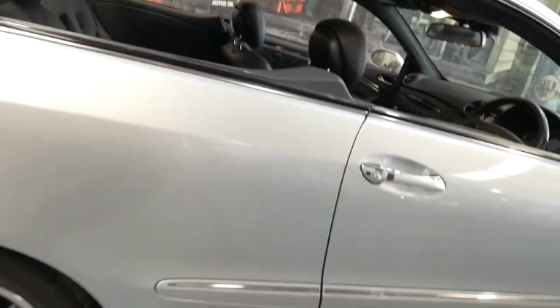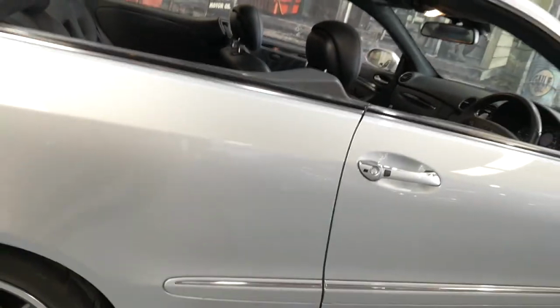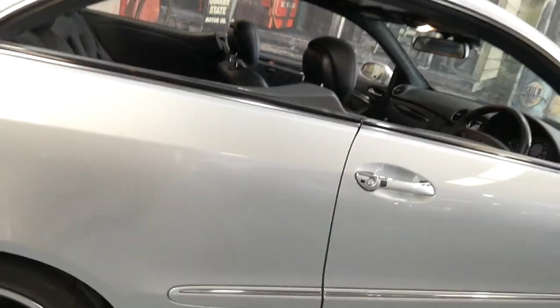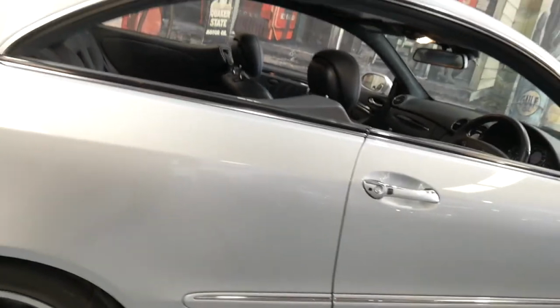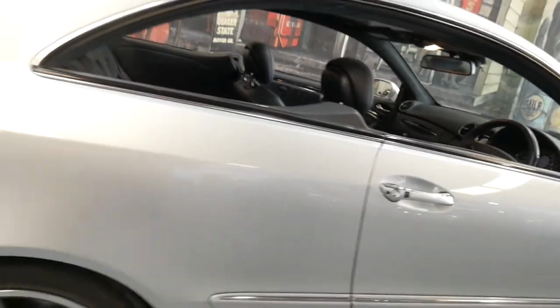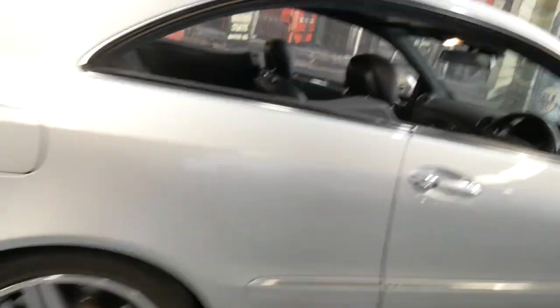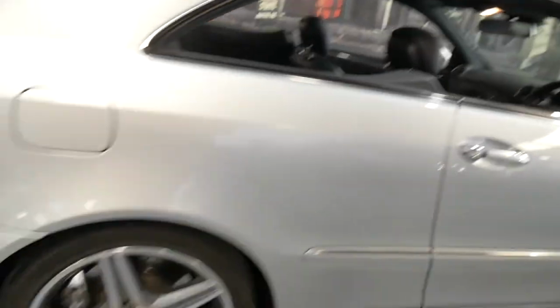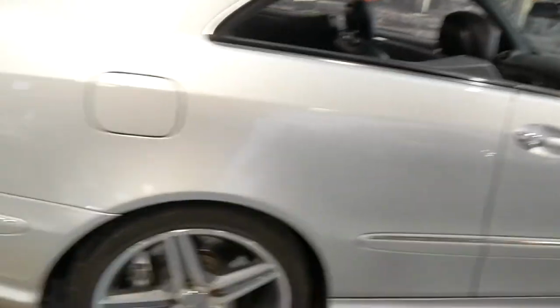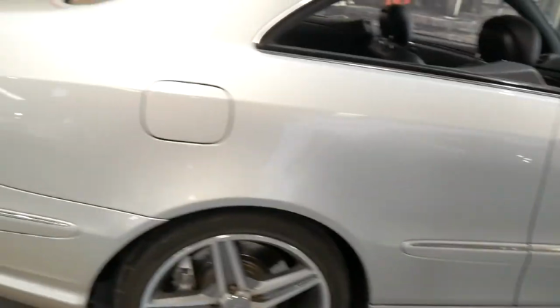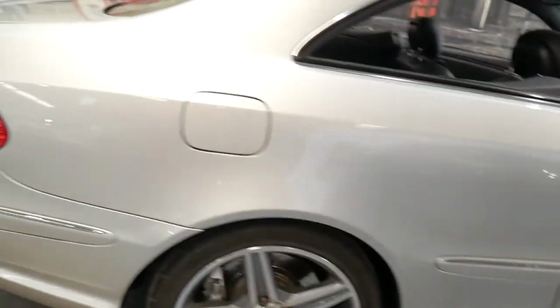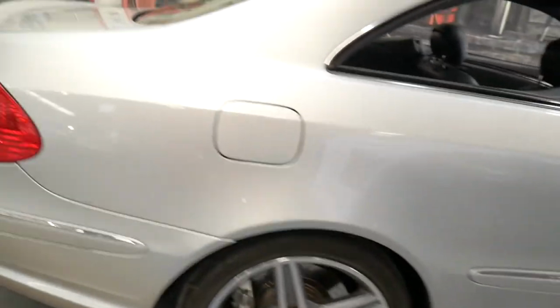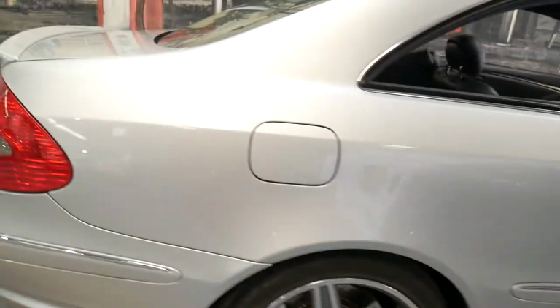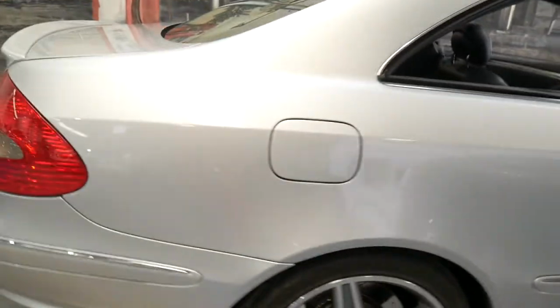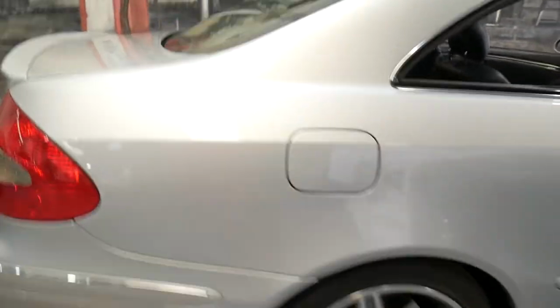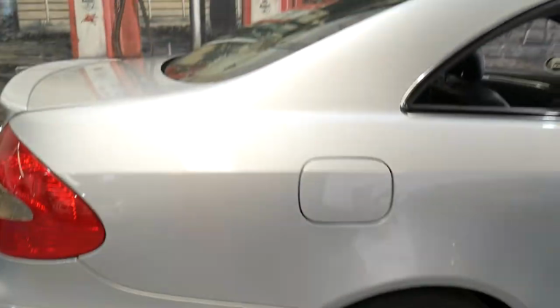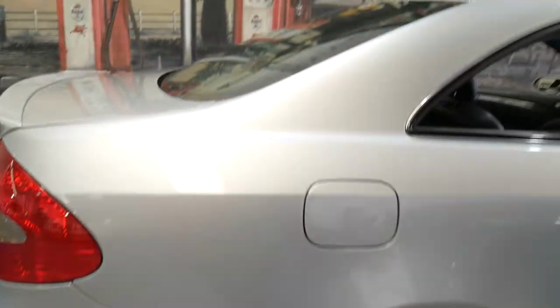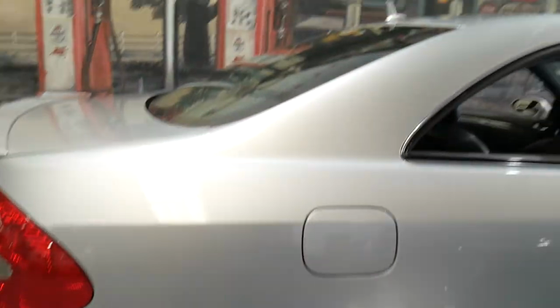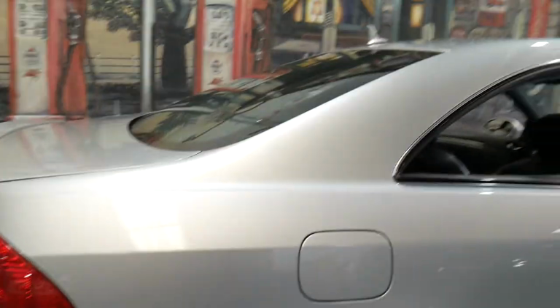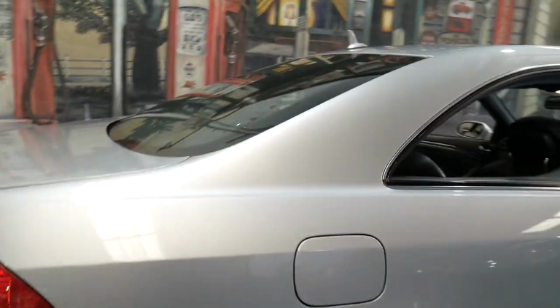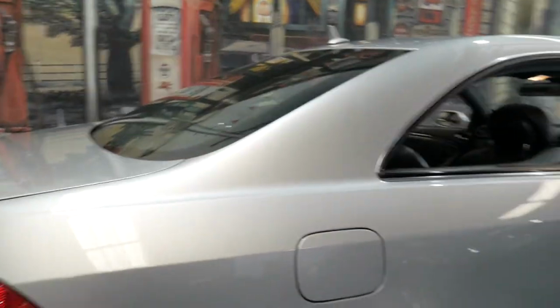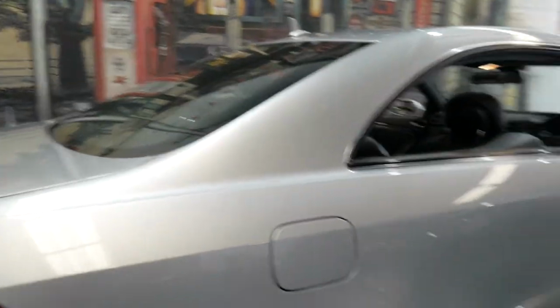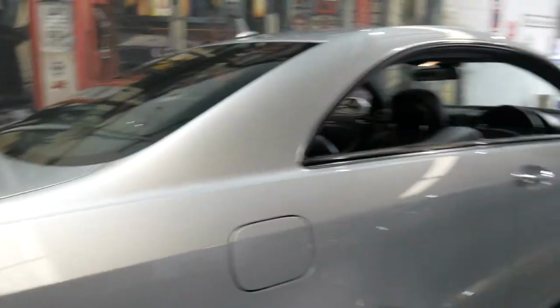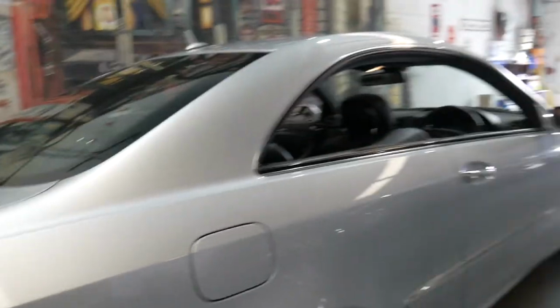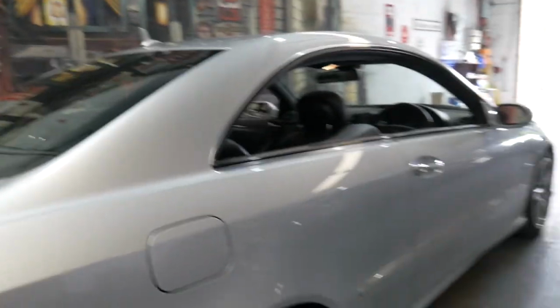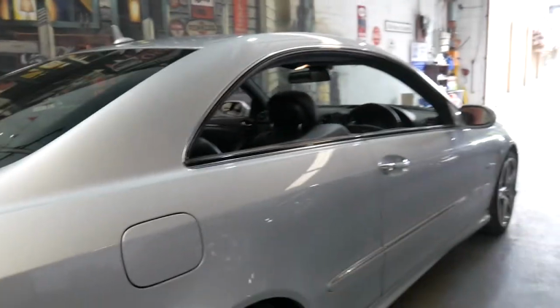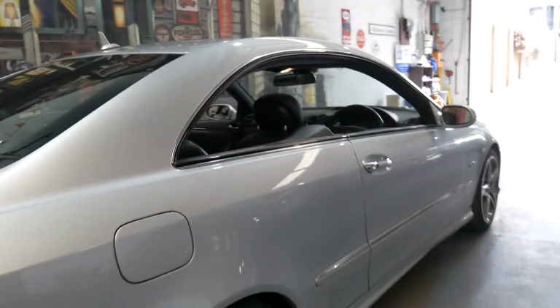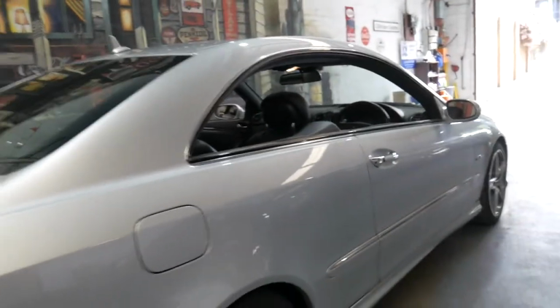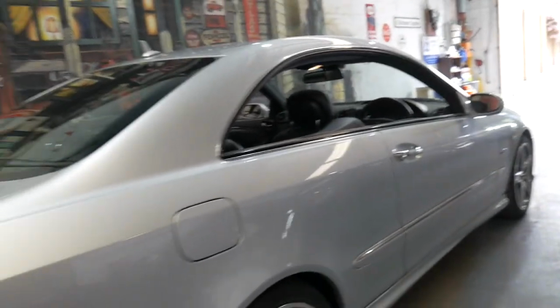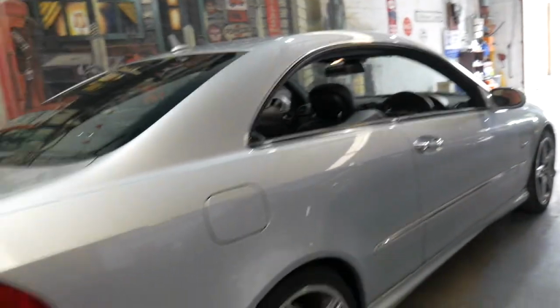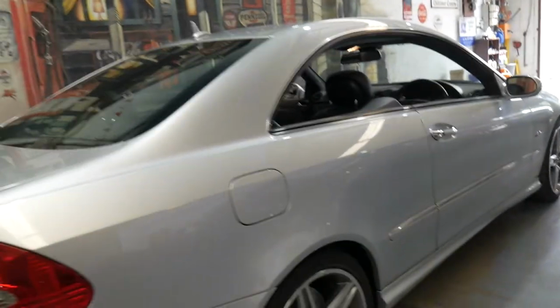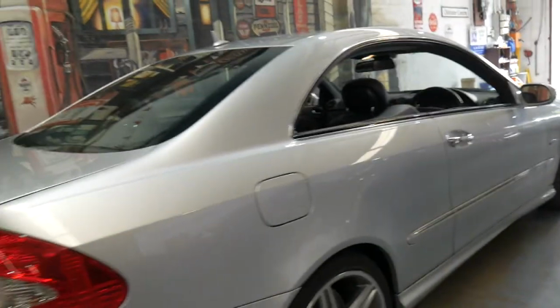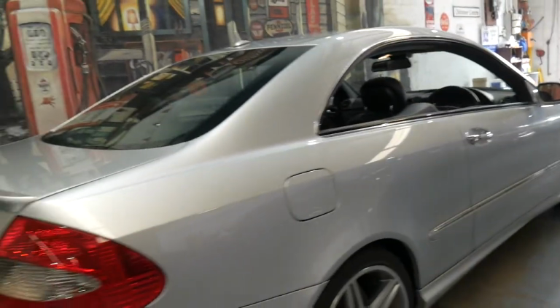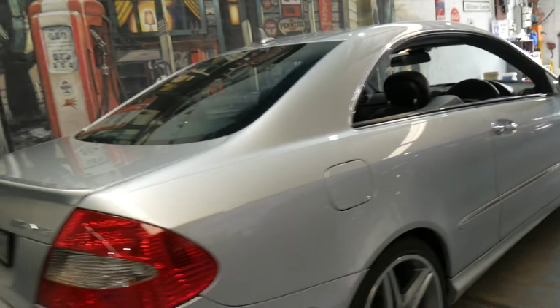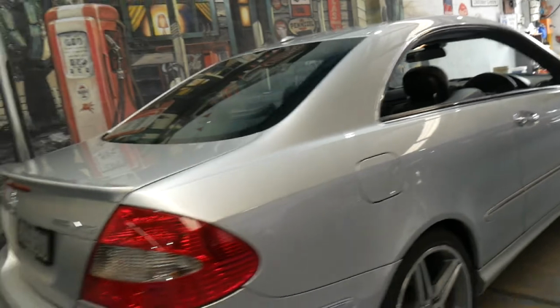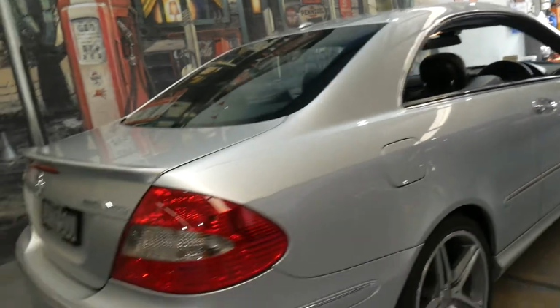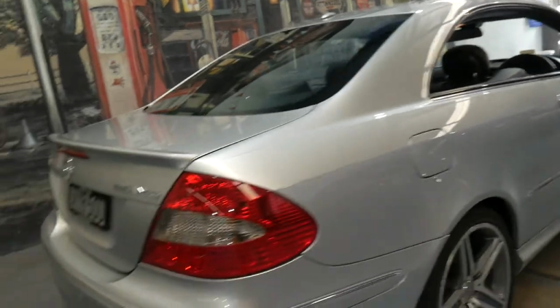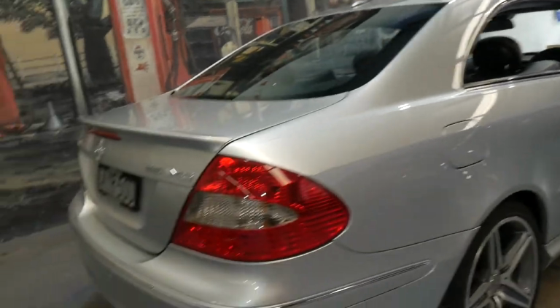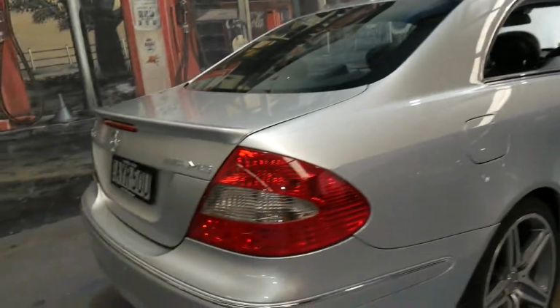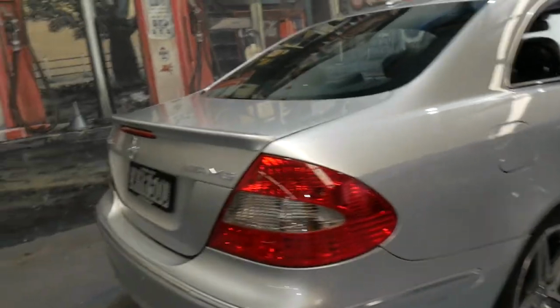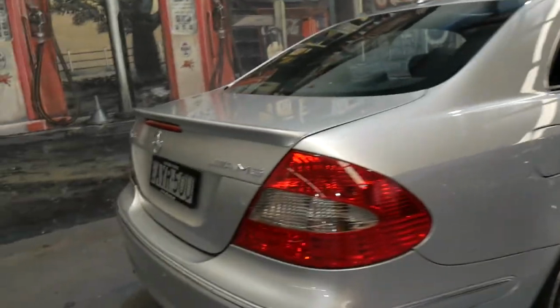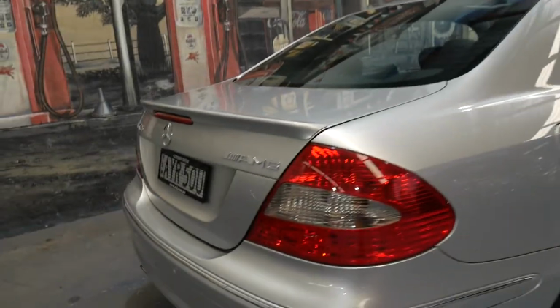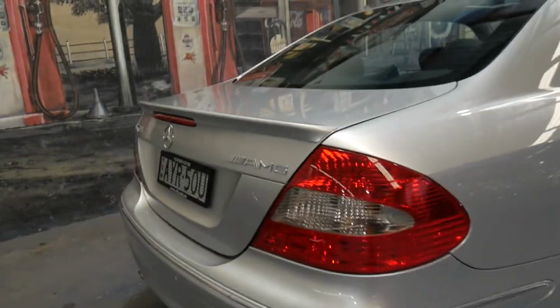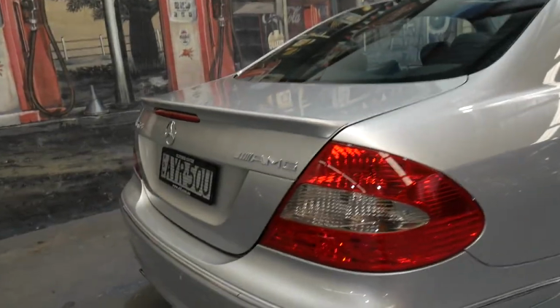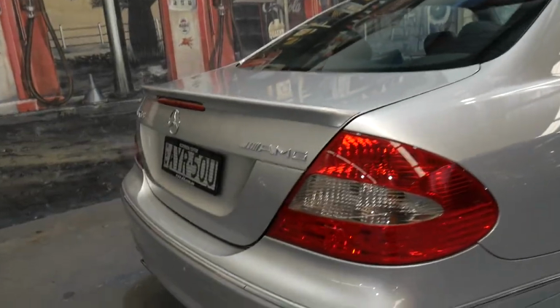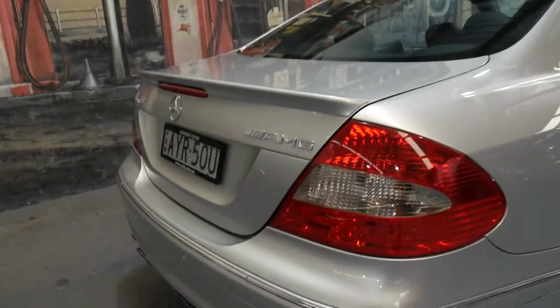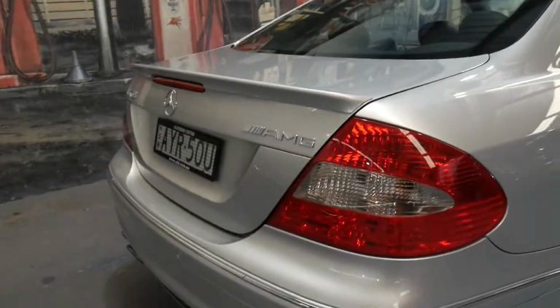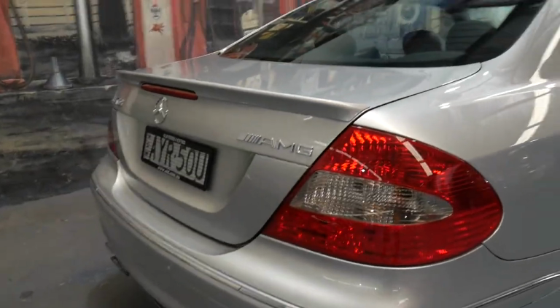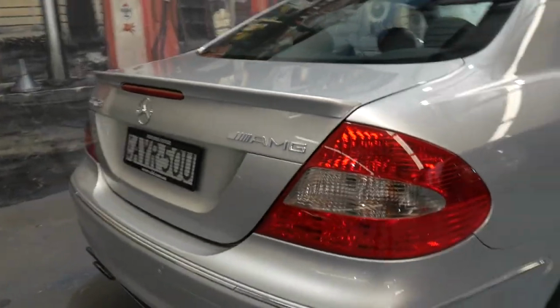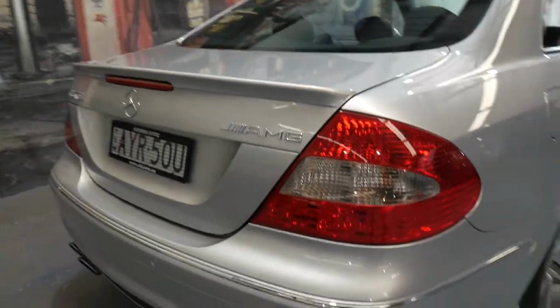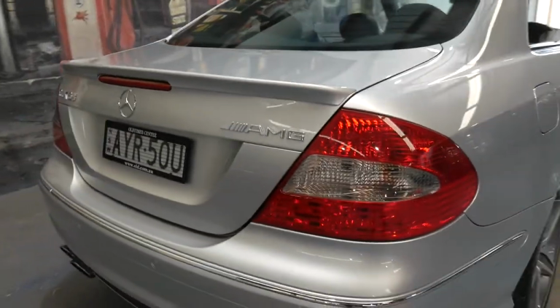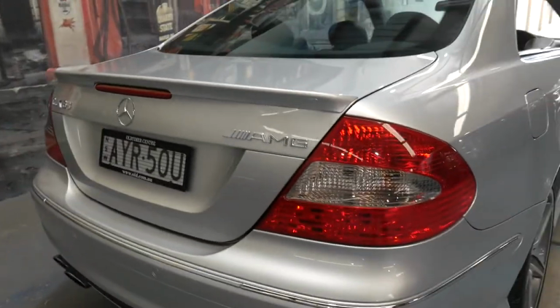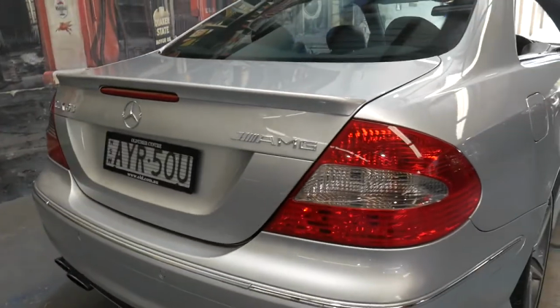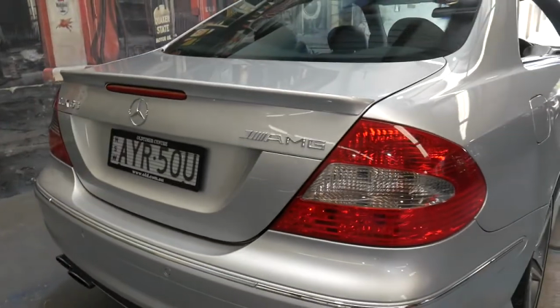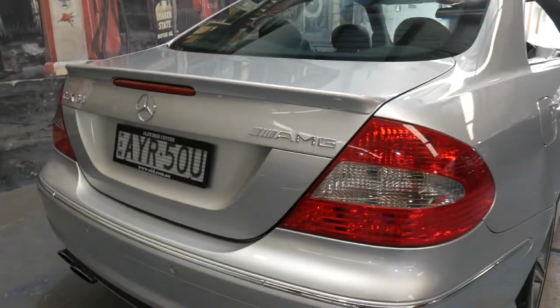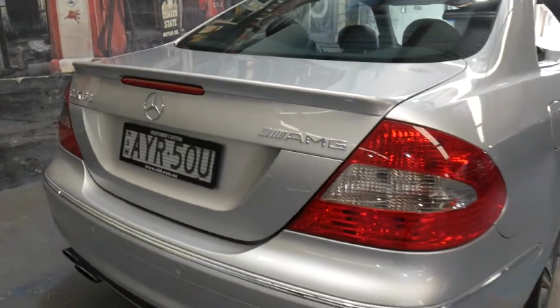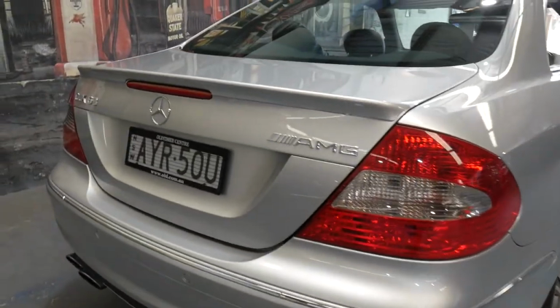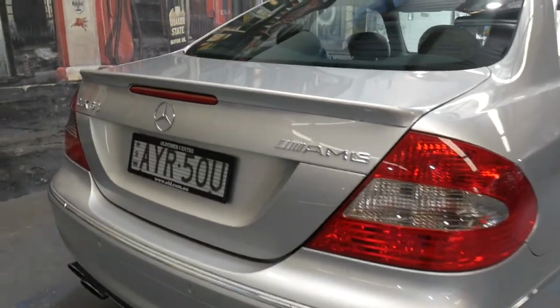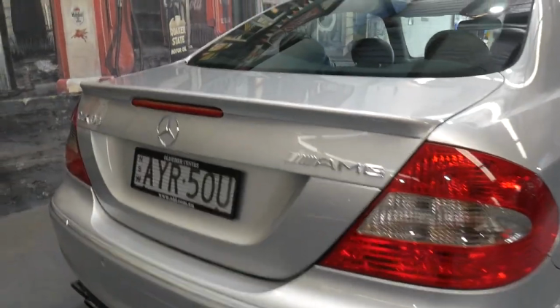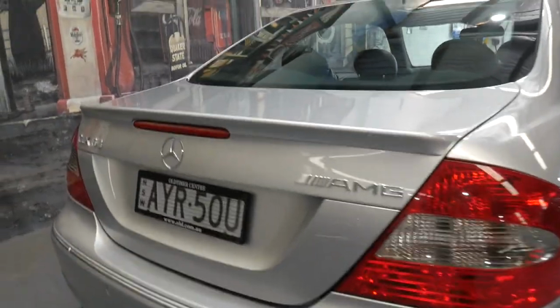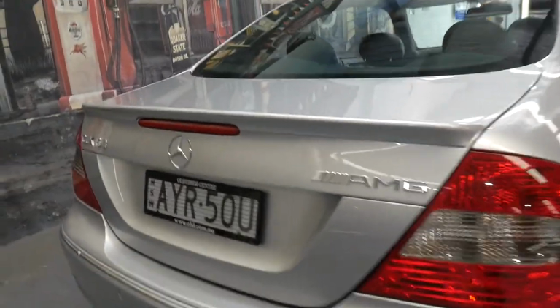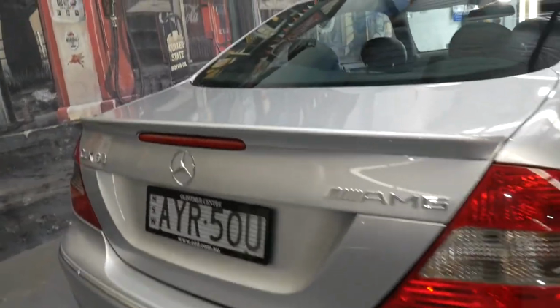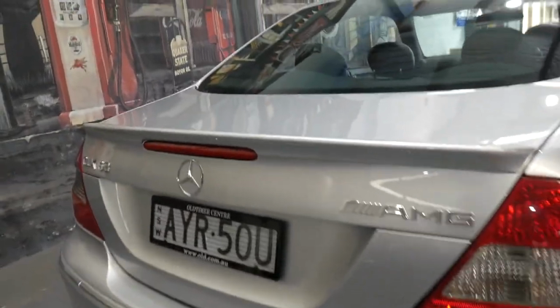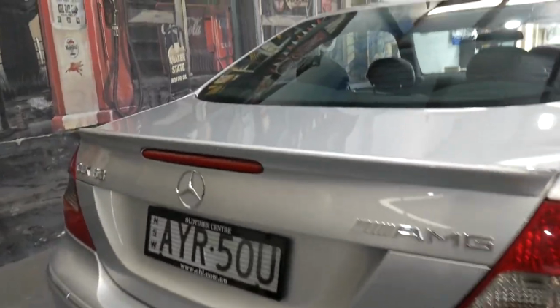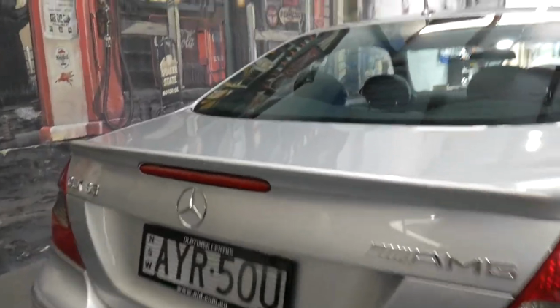Ladies and gentlemen, my name is Richard from the Old Timer Centre in Marrickville, and today I'm going to talk to you about why this CLK 63 is just an unbelievable car.